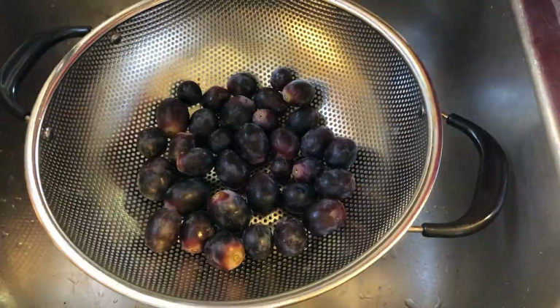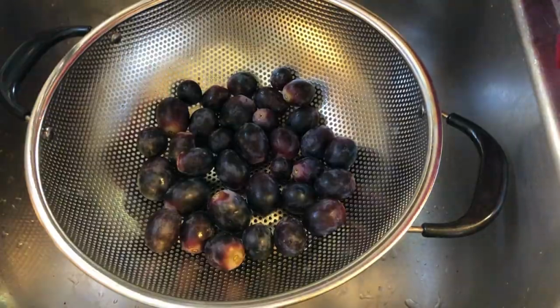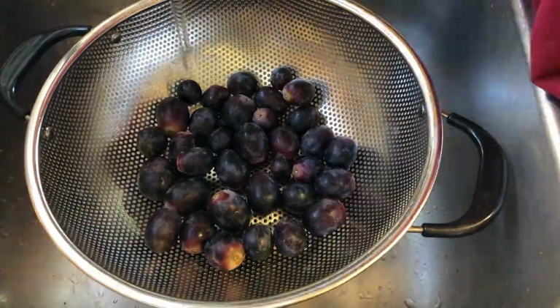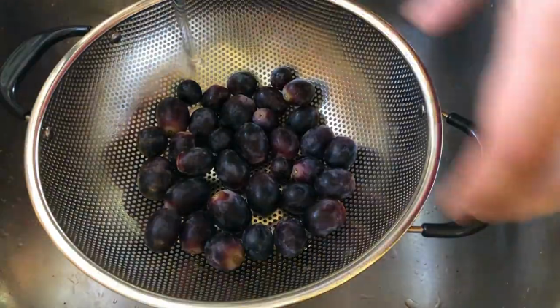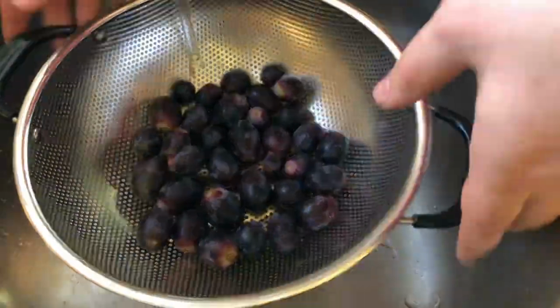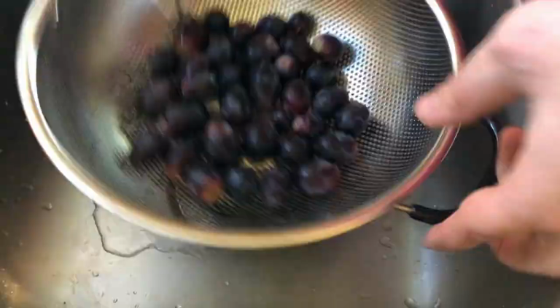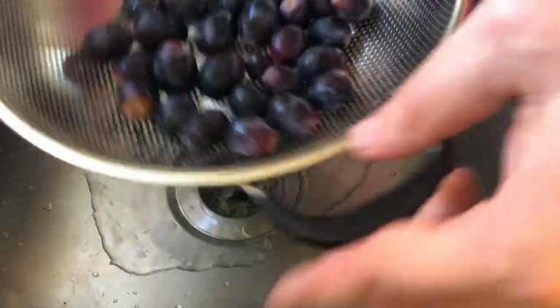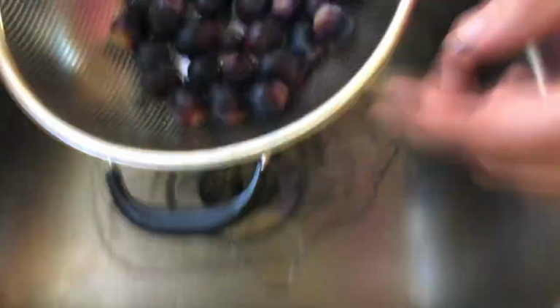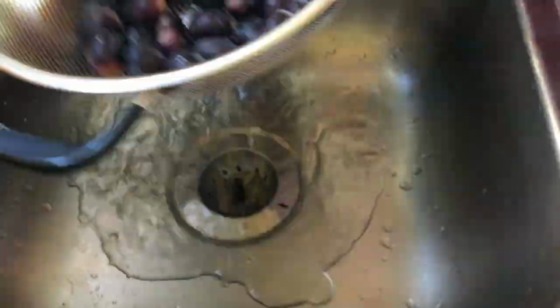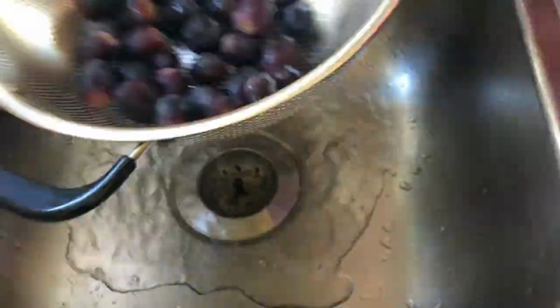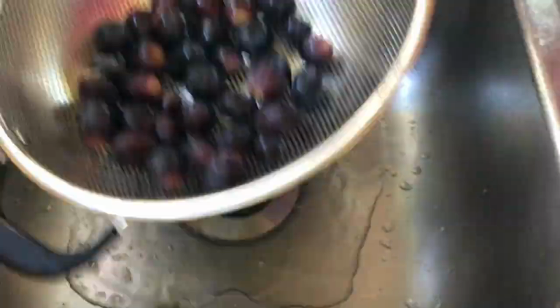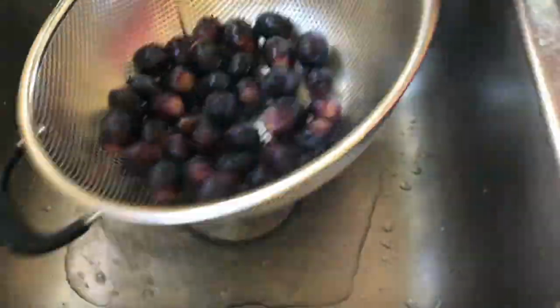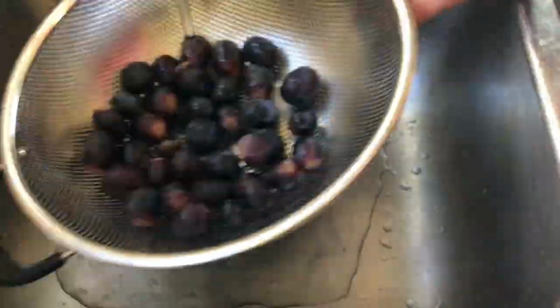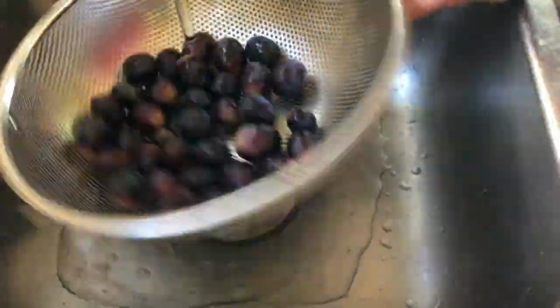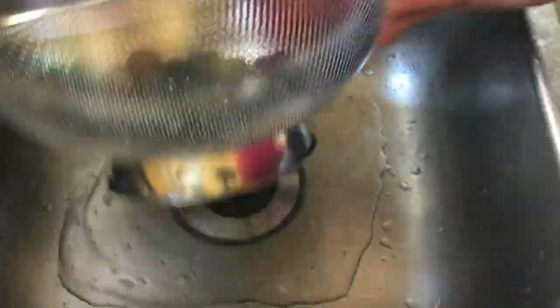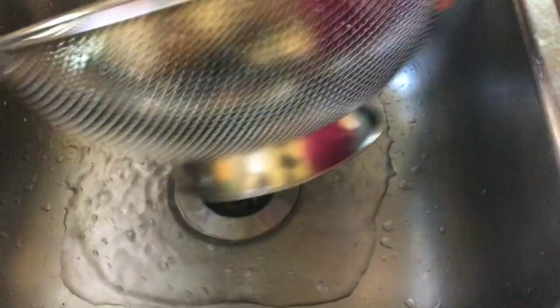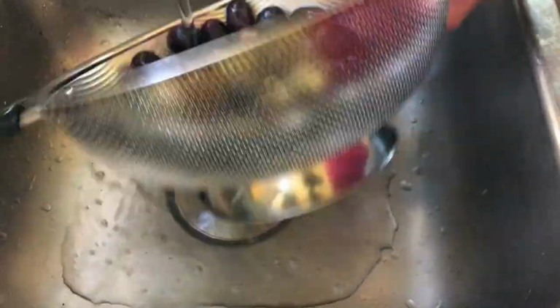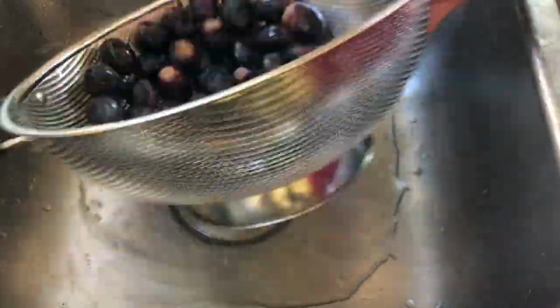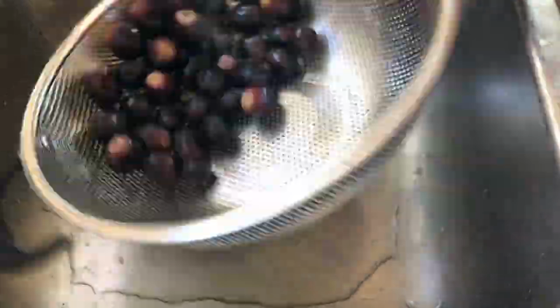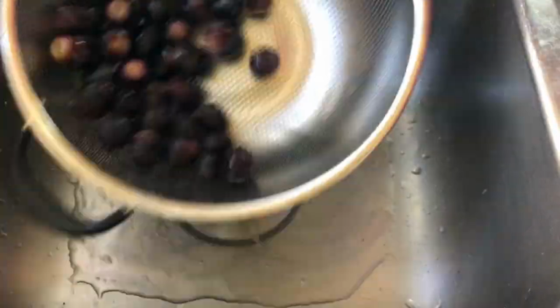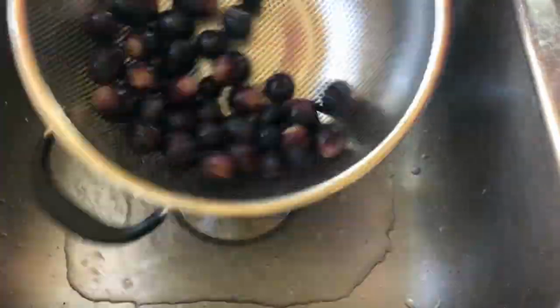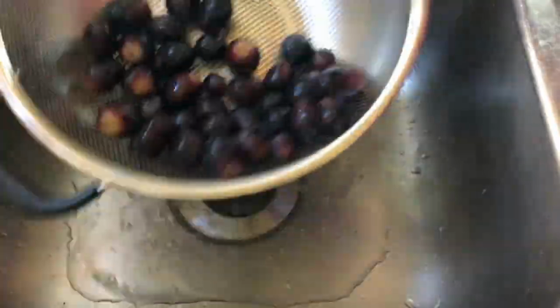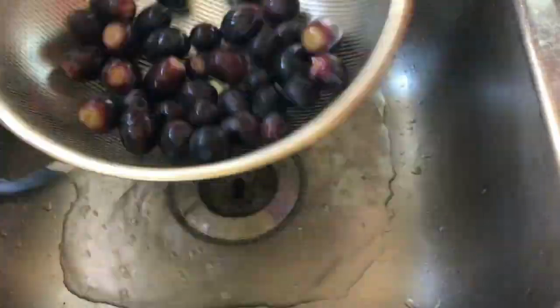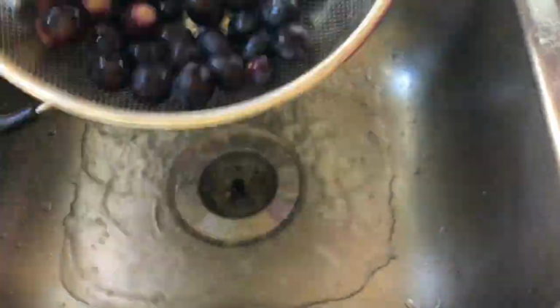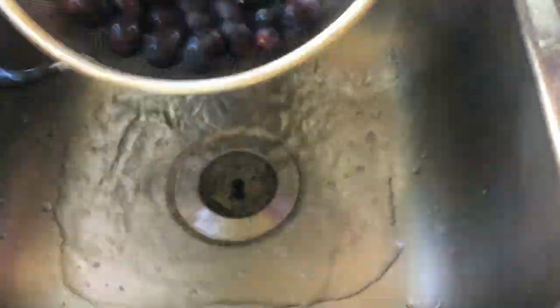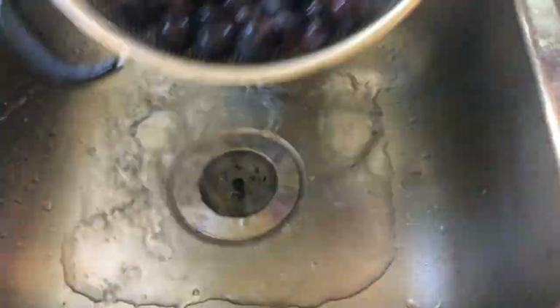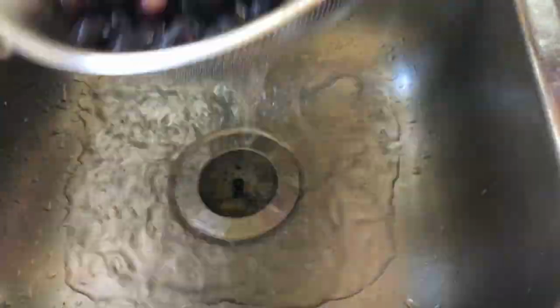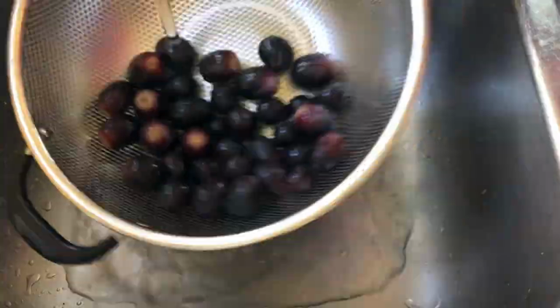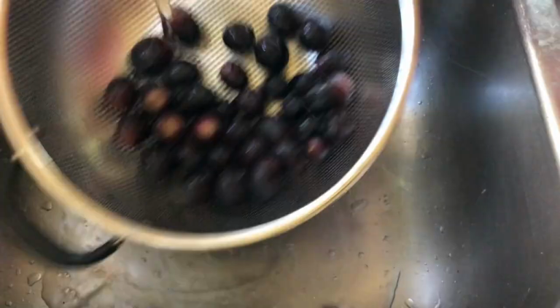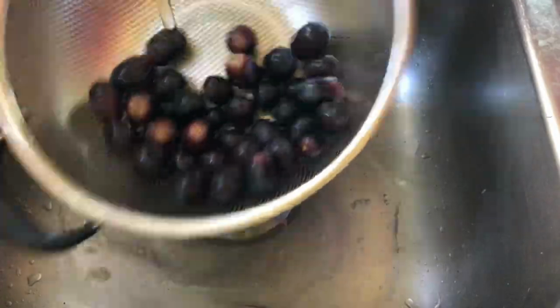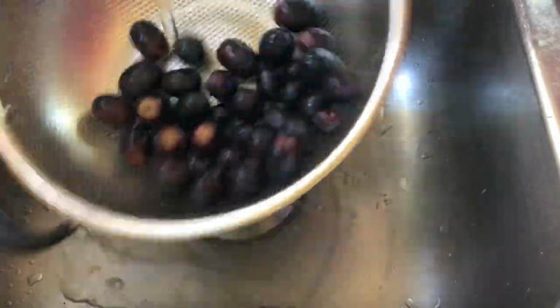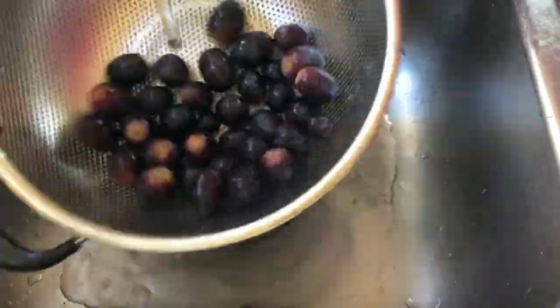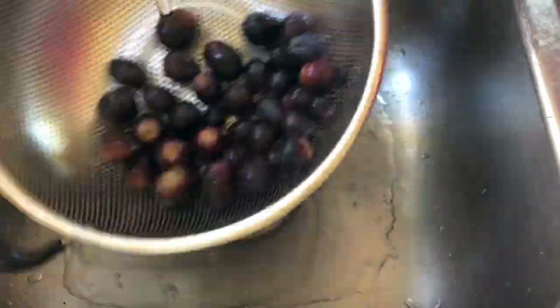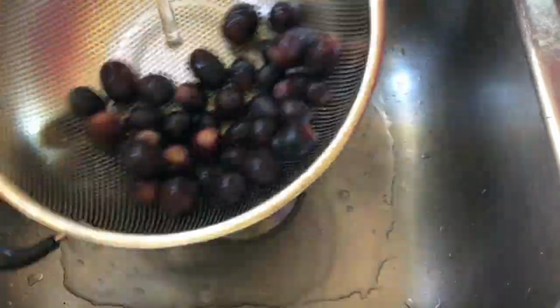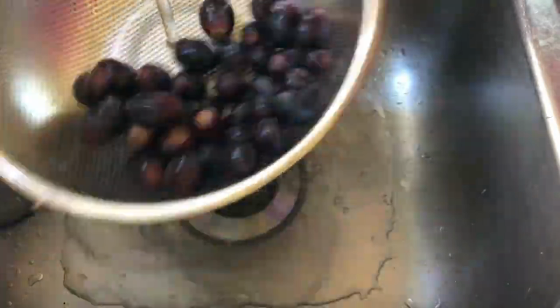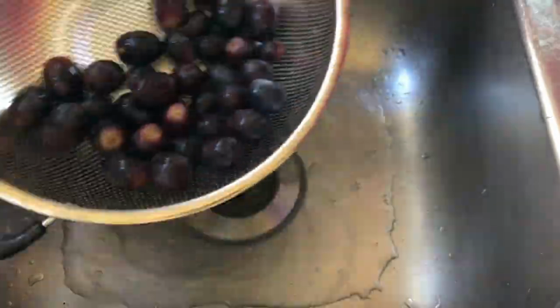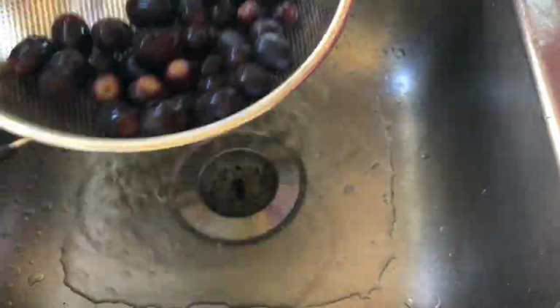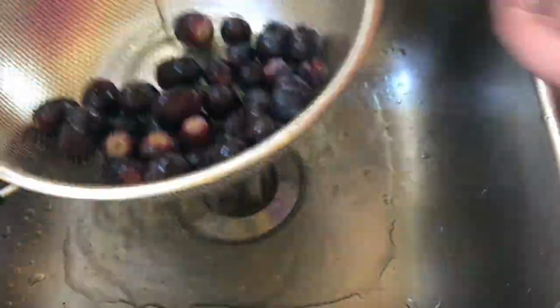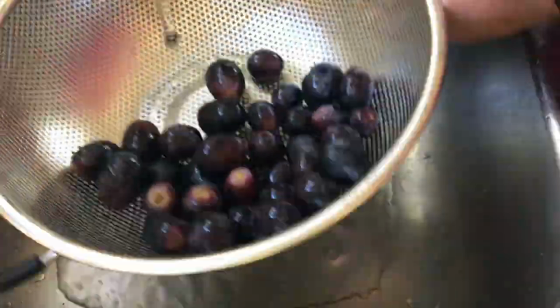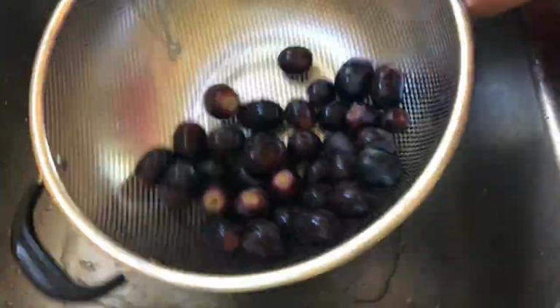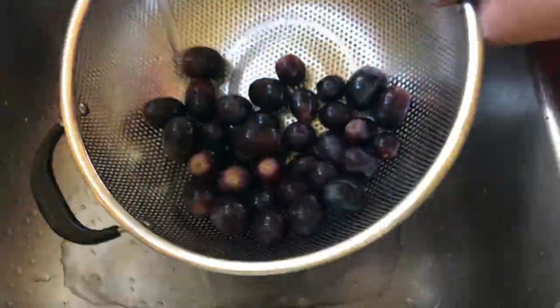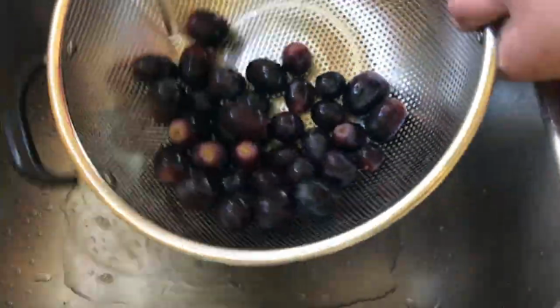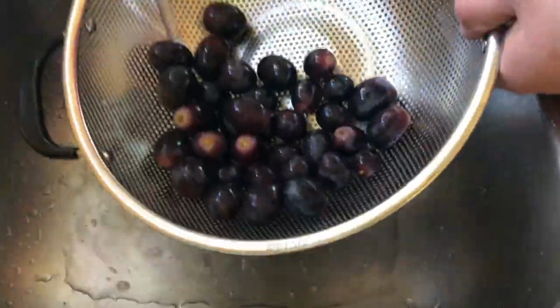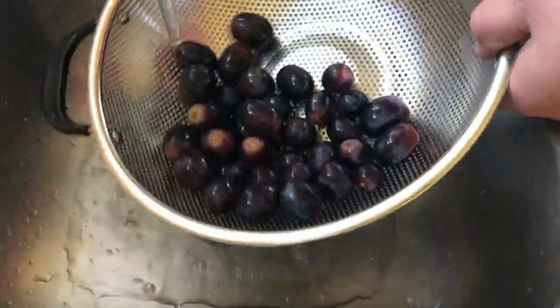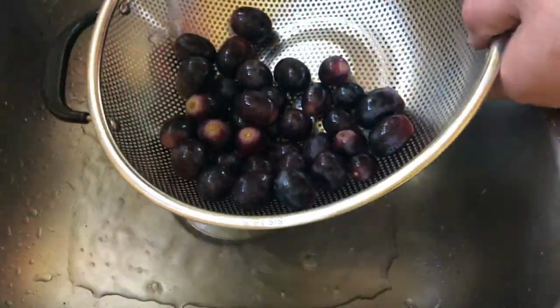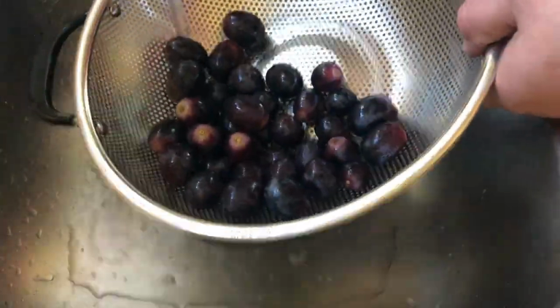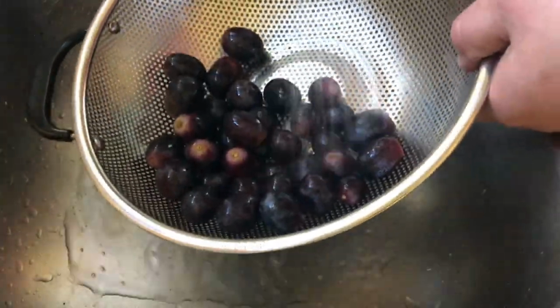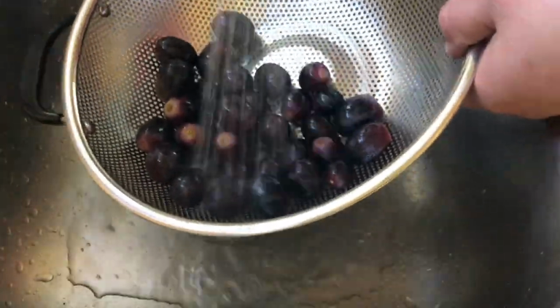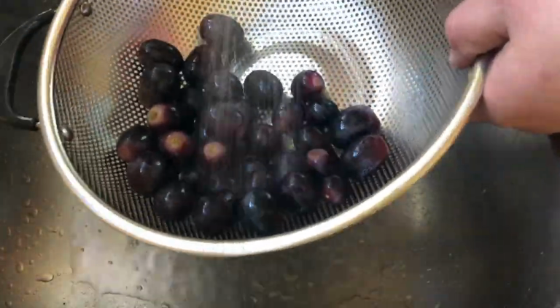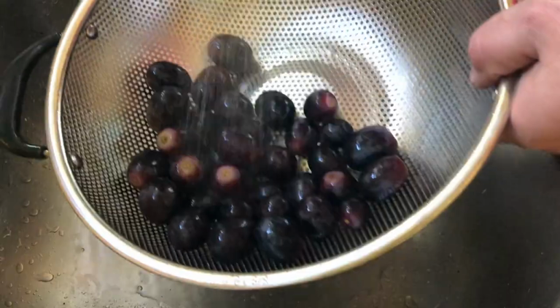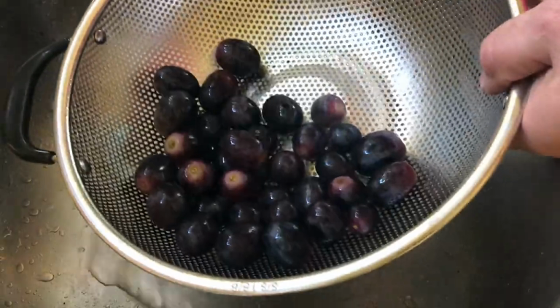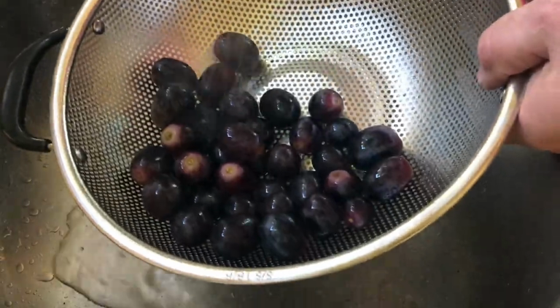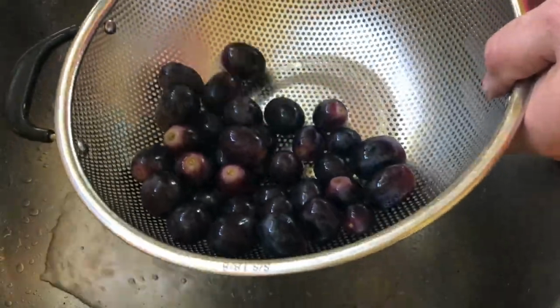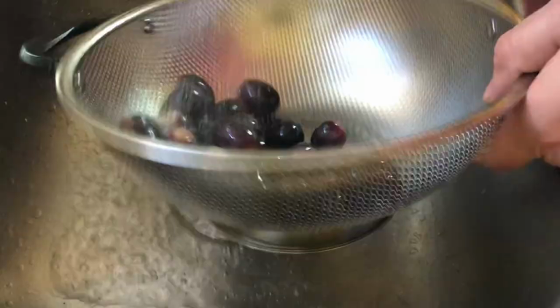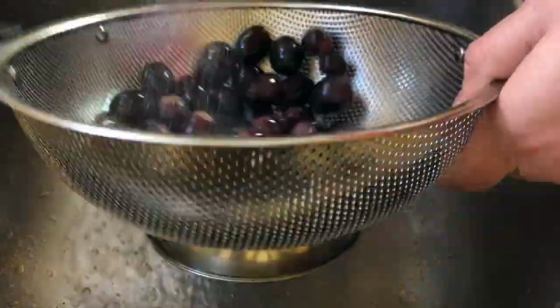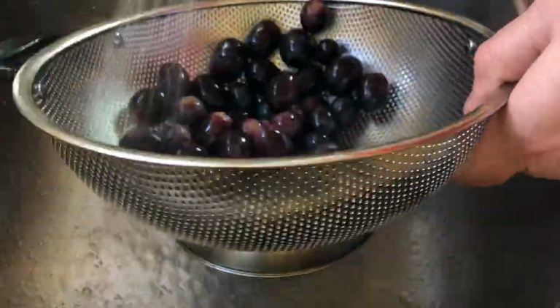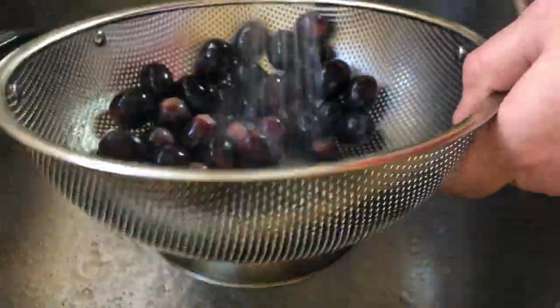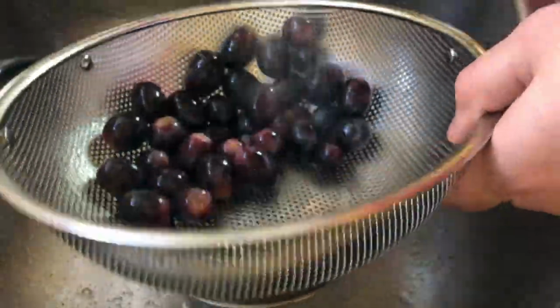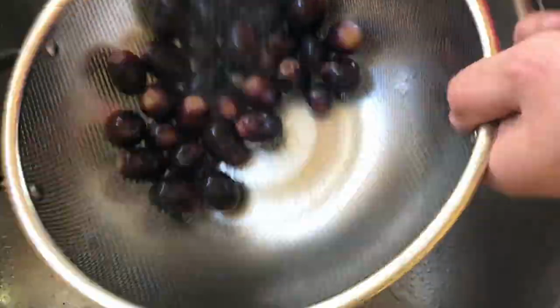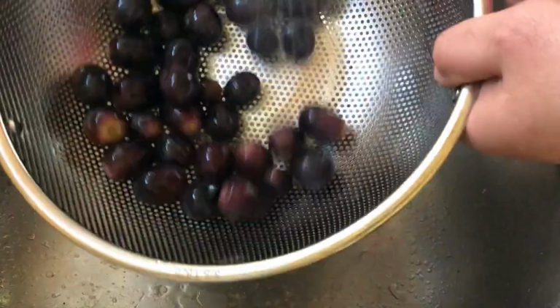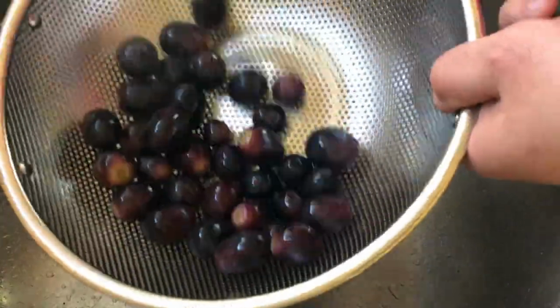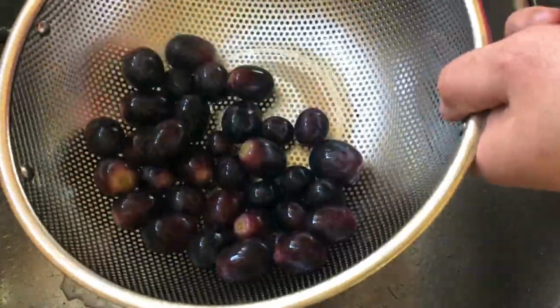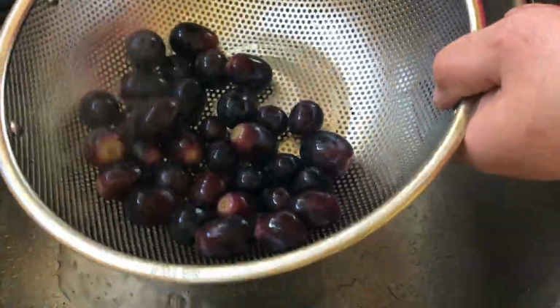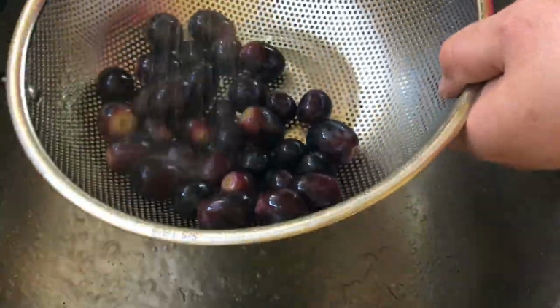Today we're going to make grilled grapes with fresh mozzarella and basil. The first step is to thoroughly wash the grapes.